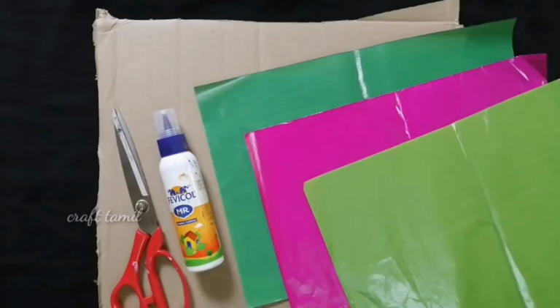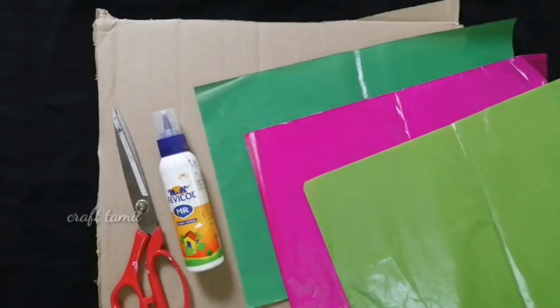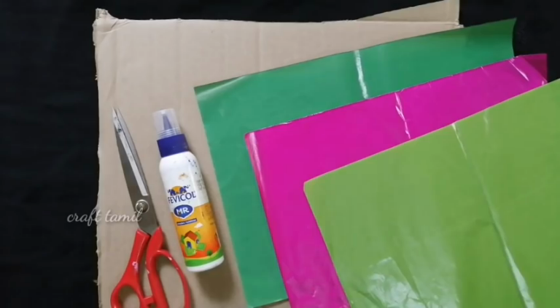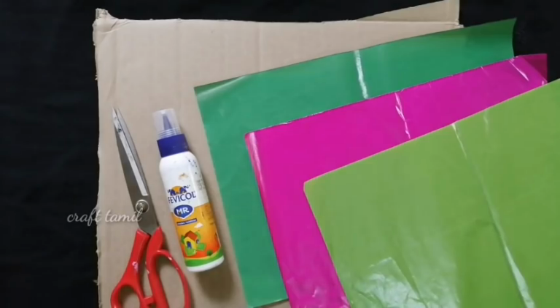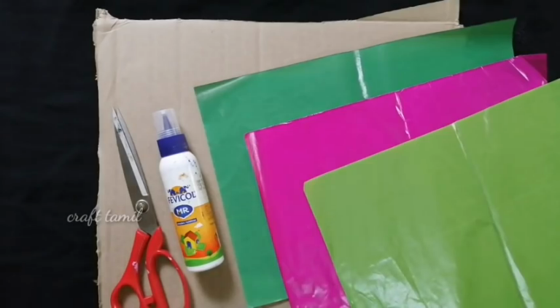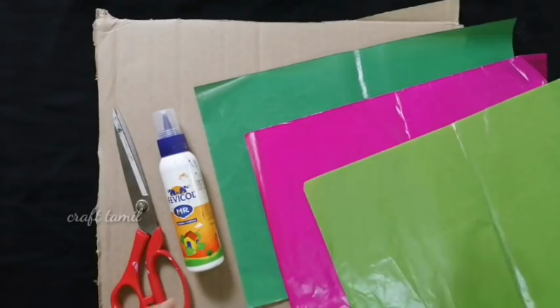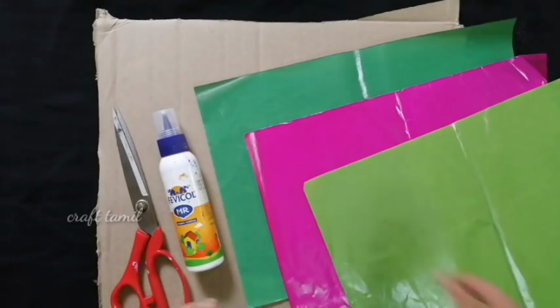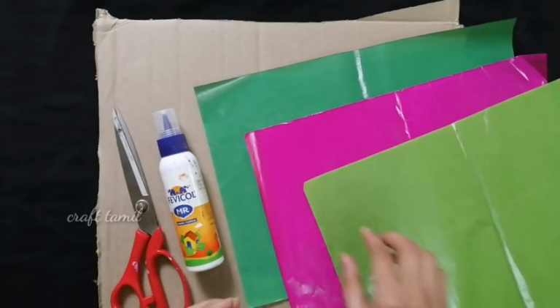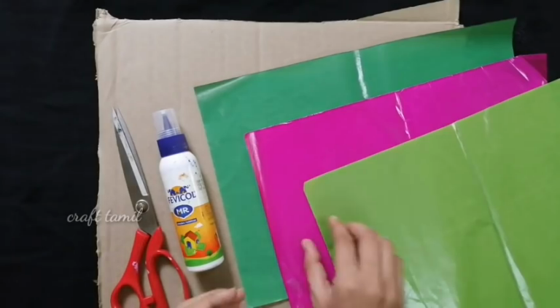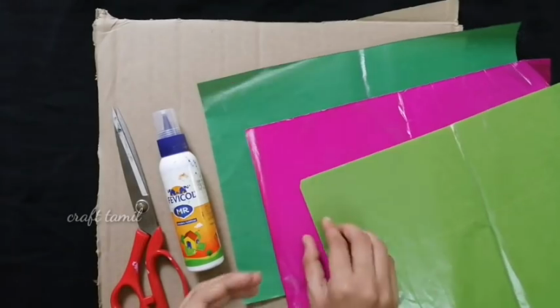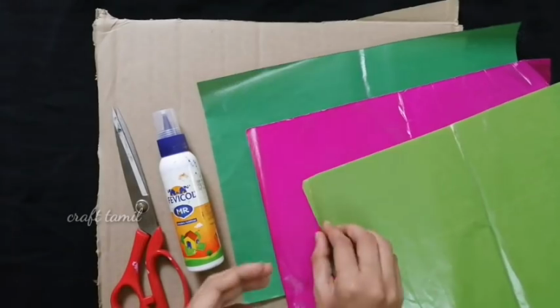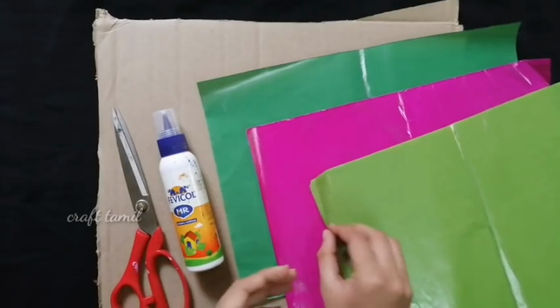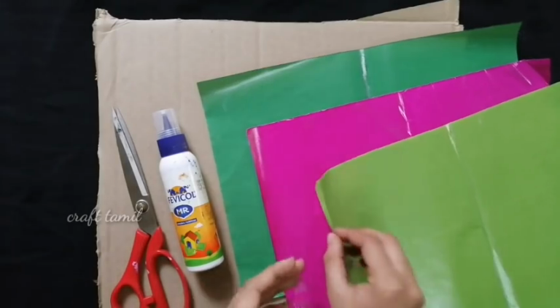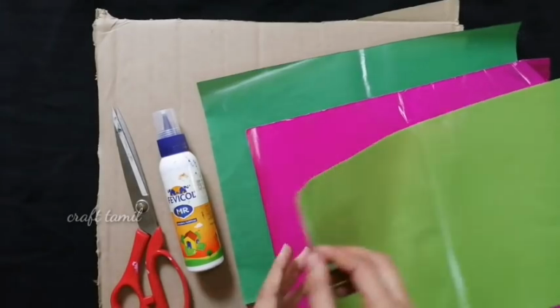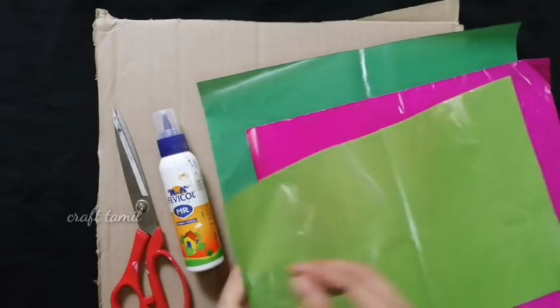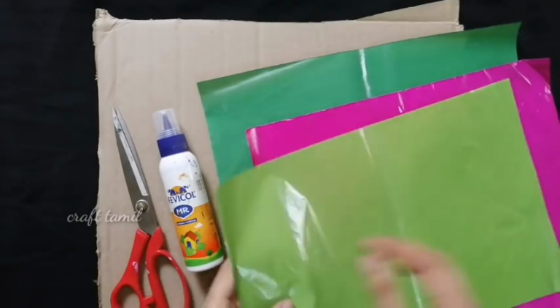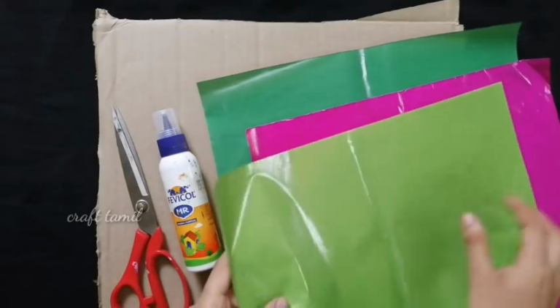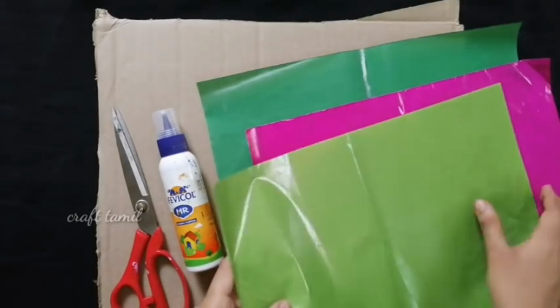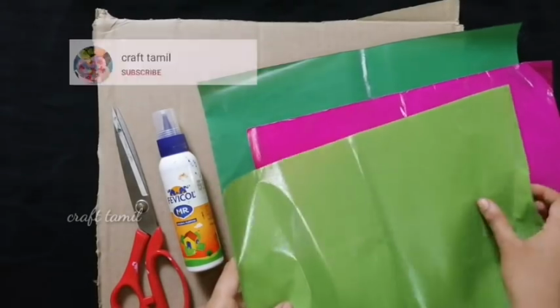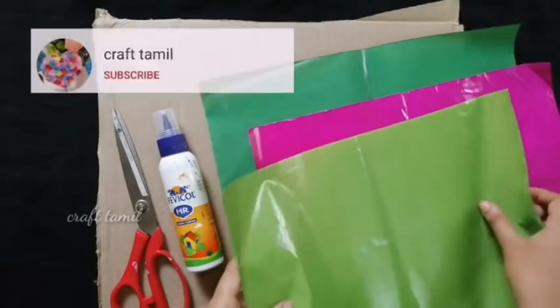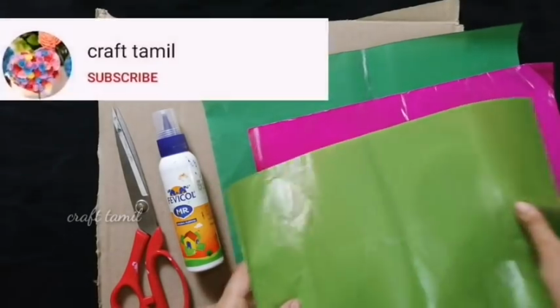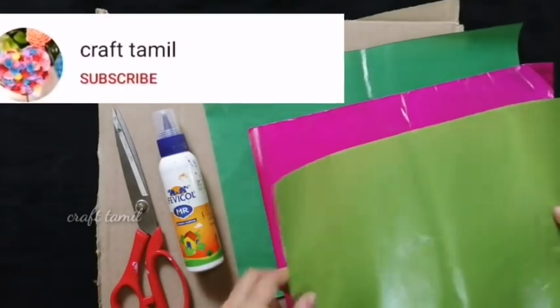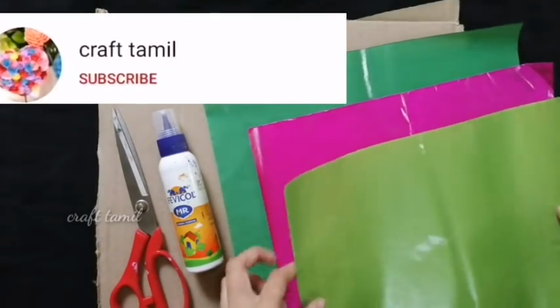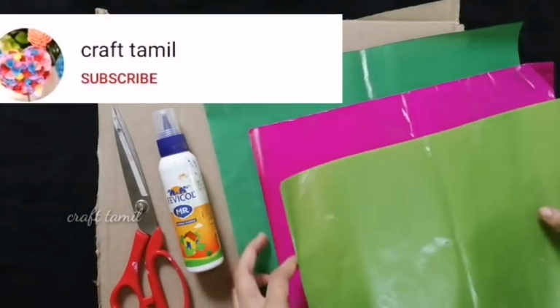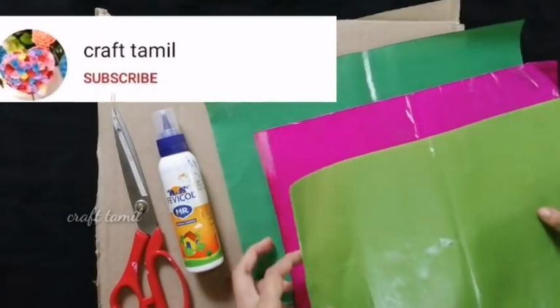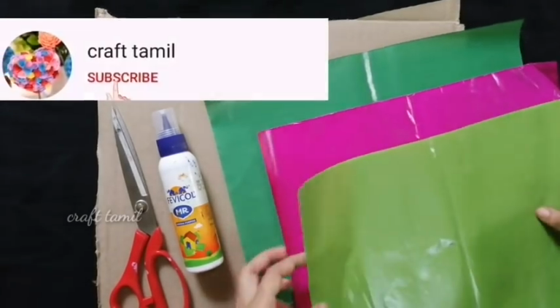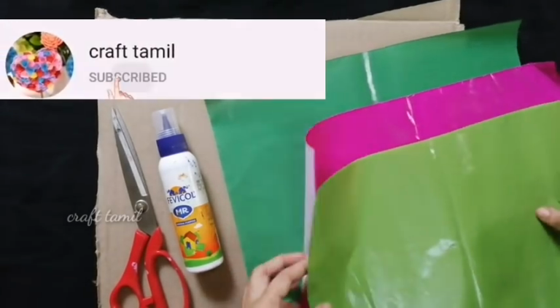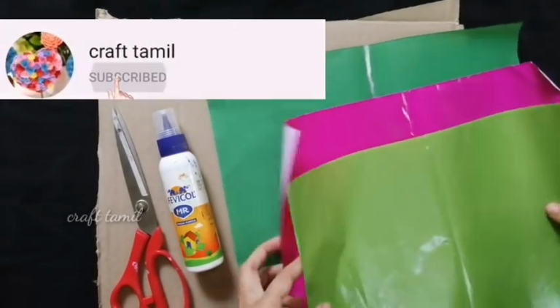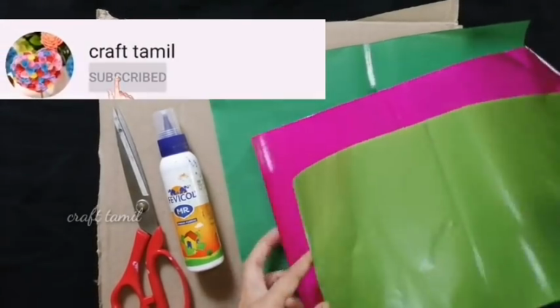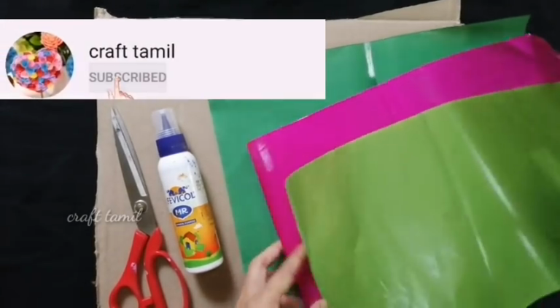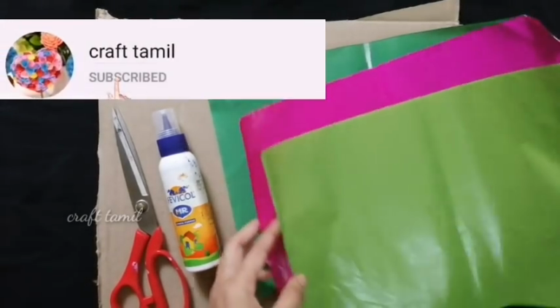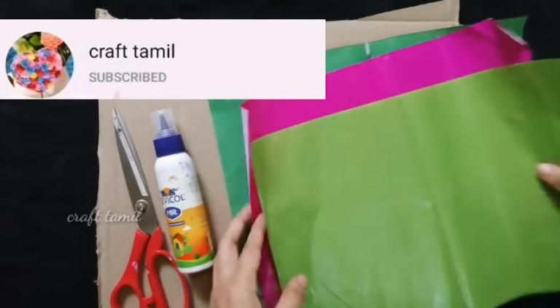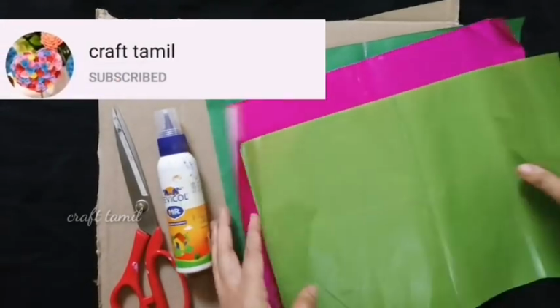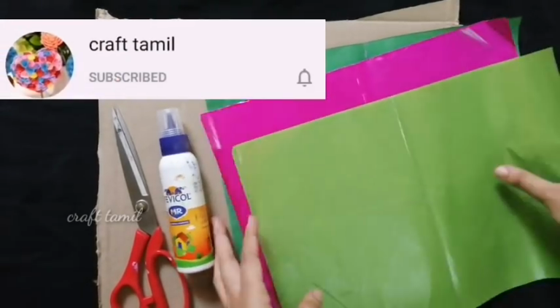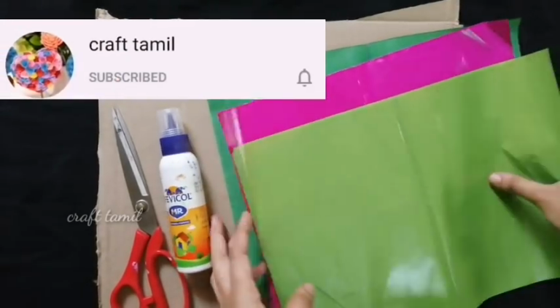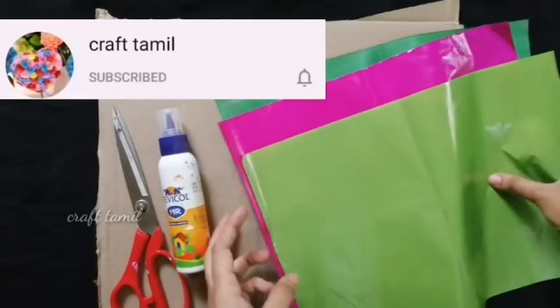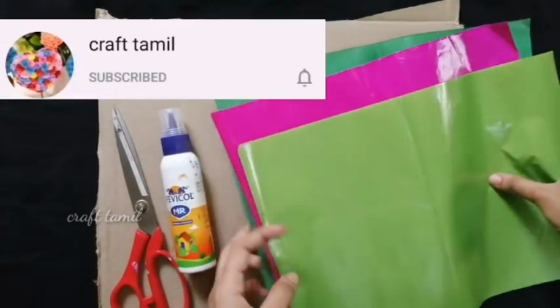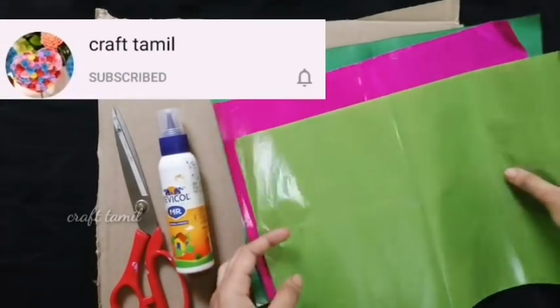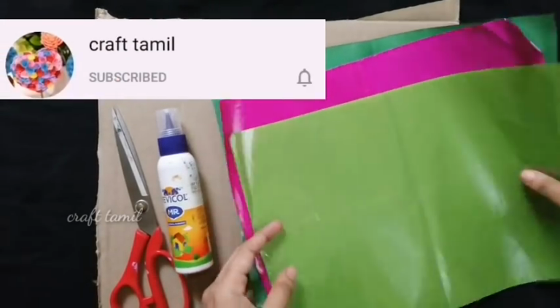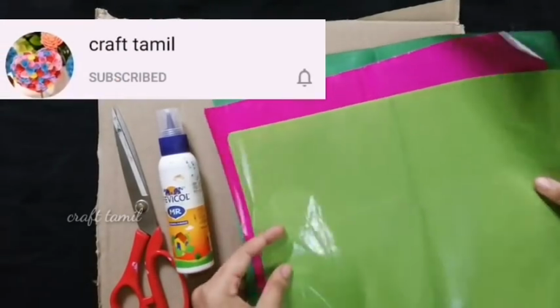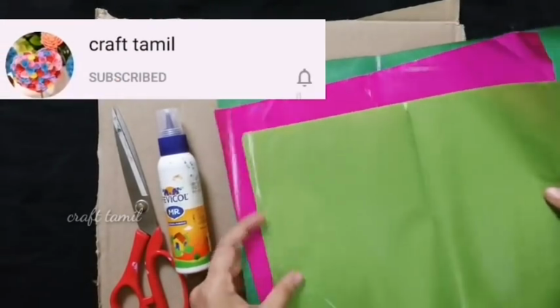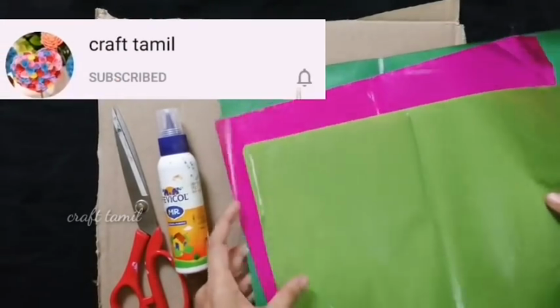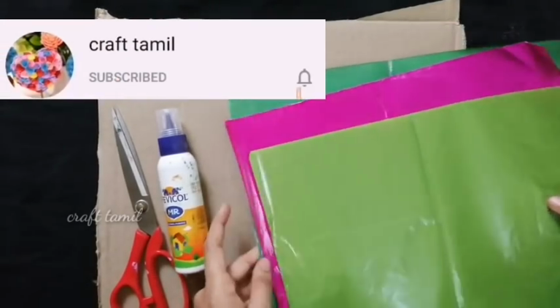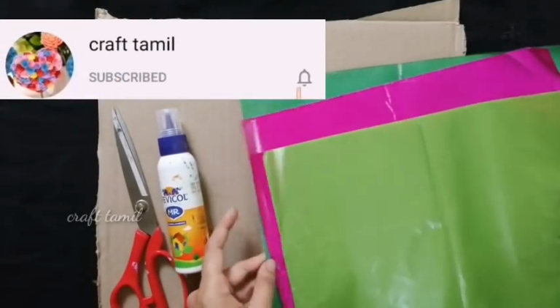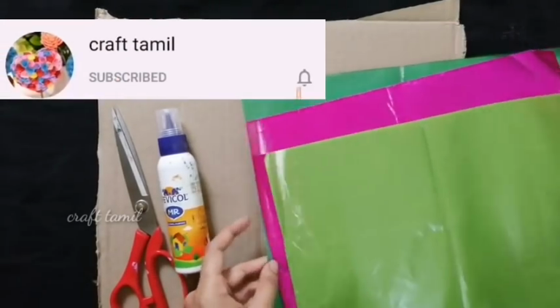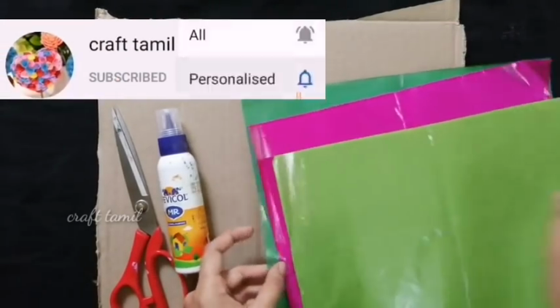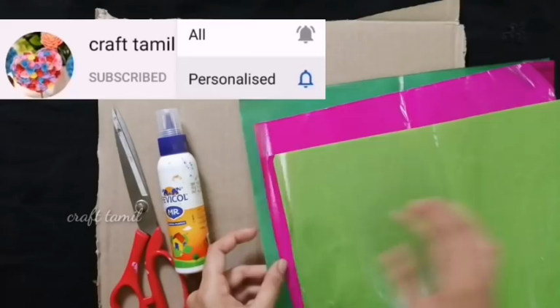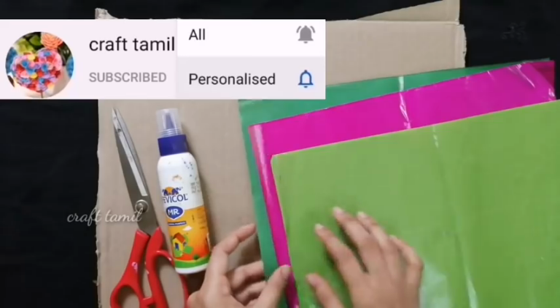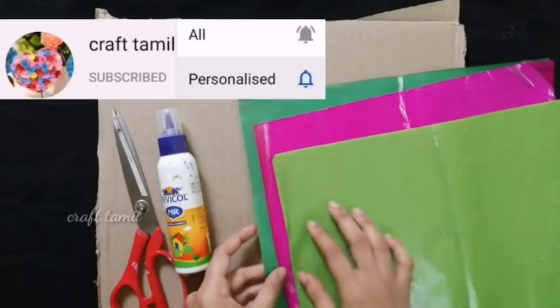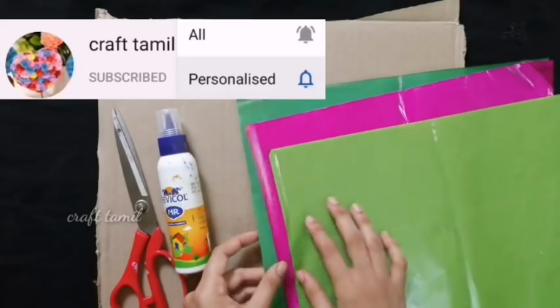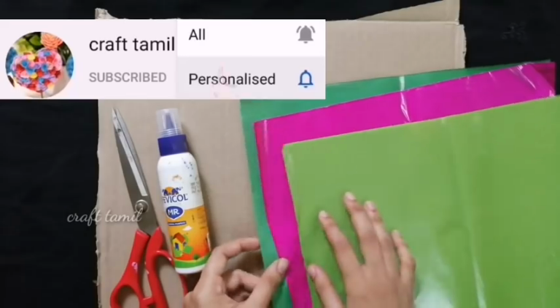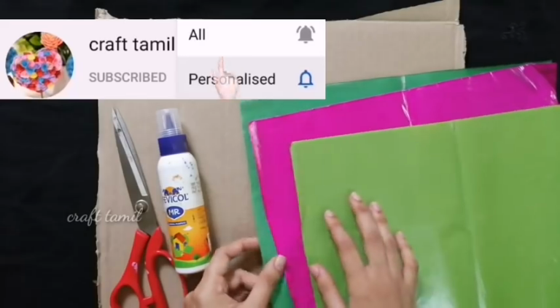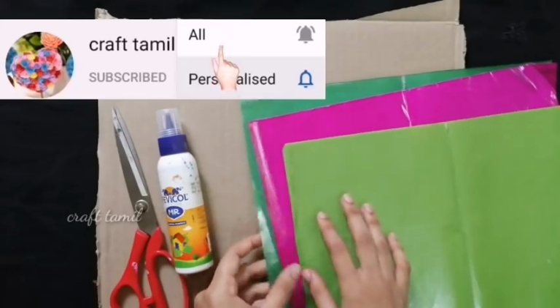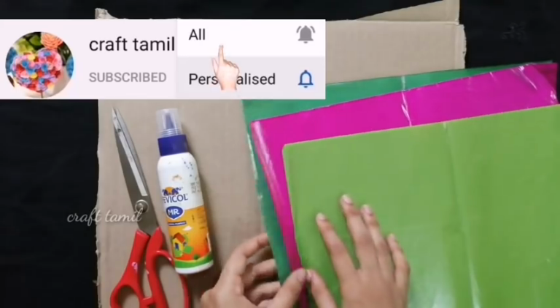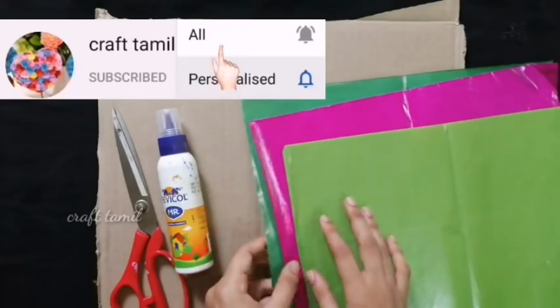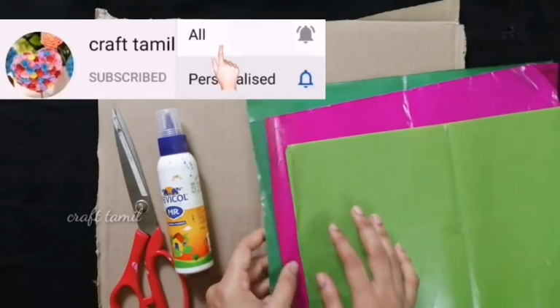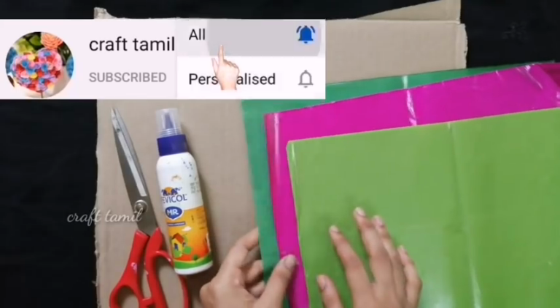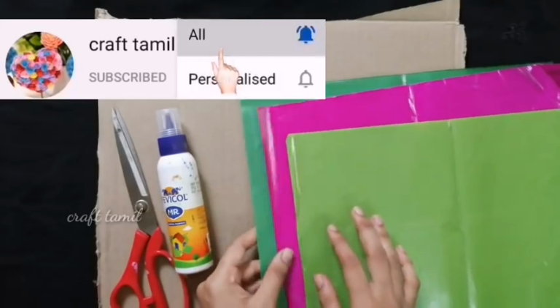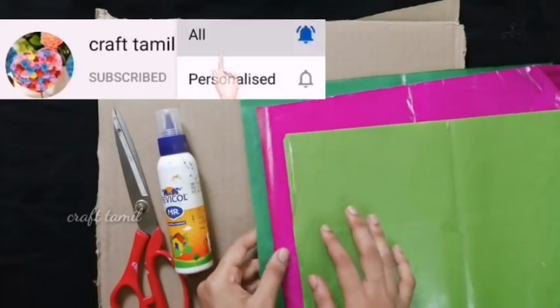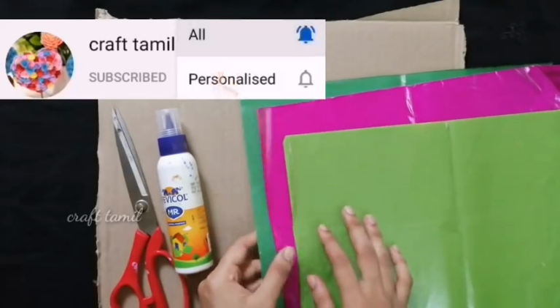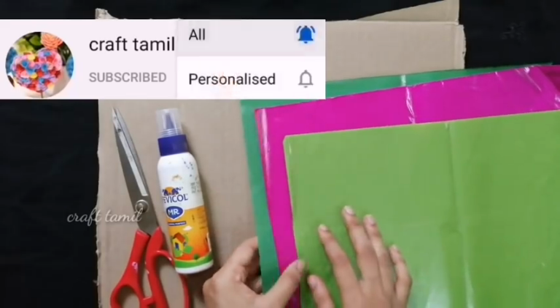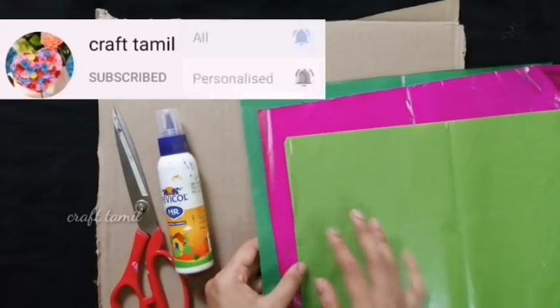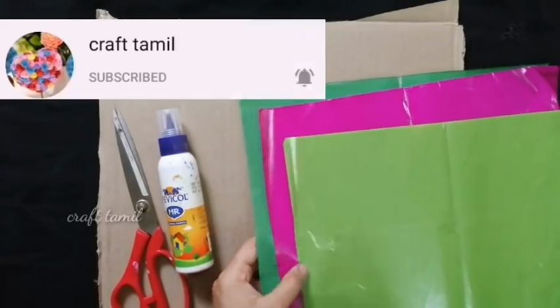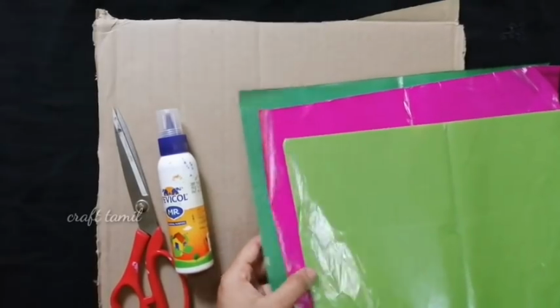Hi, dear subscribers and friends. Welcome to Craft Tamil Channel. Subscribe to our channel and see our craft ideas on our channel.